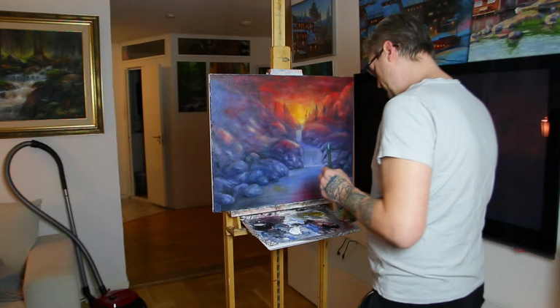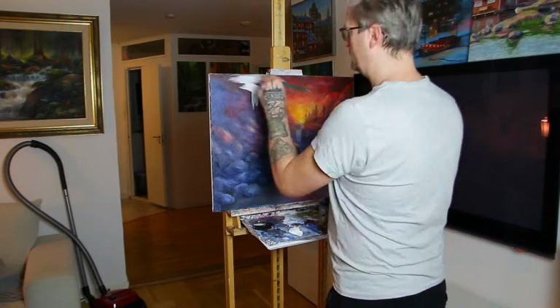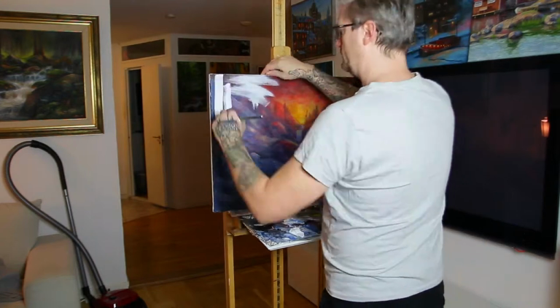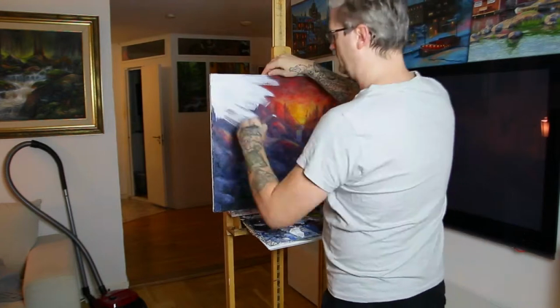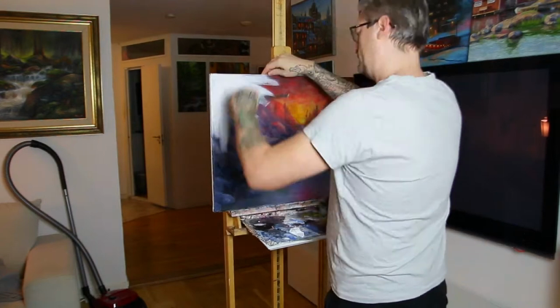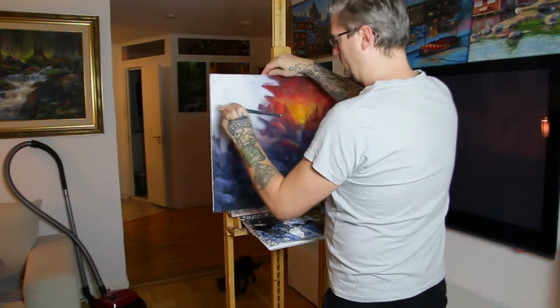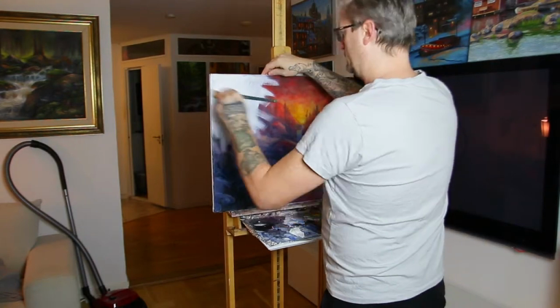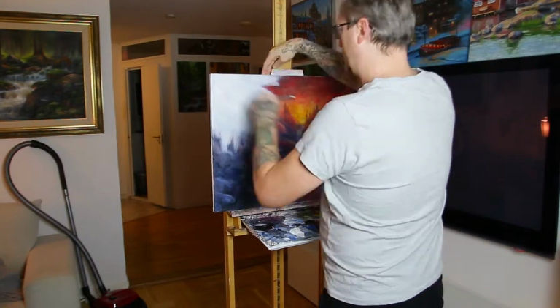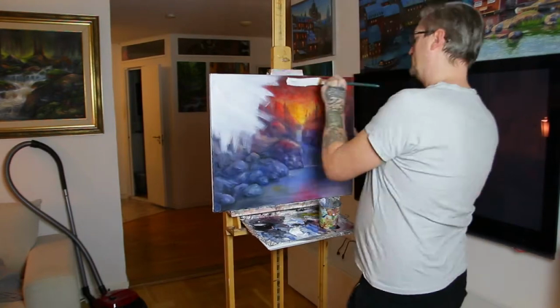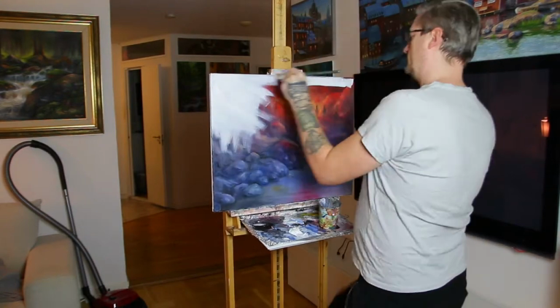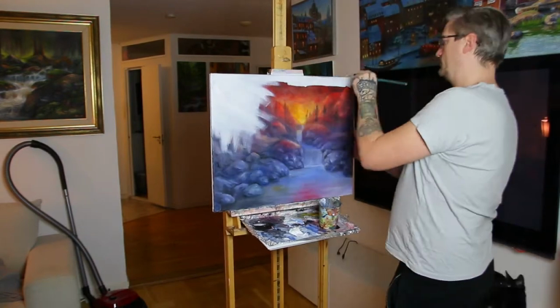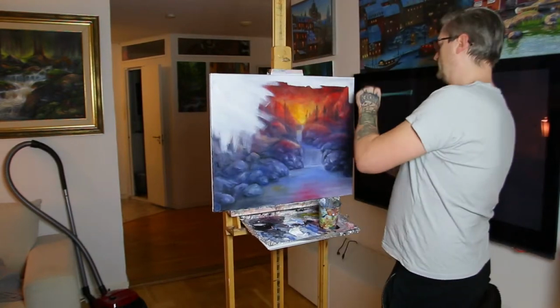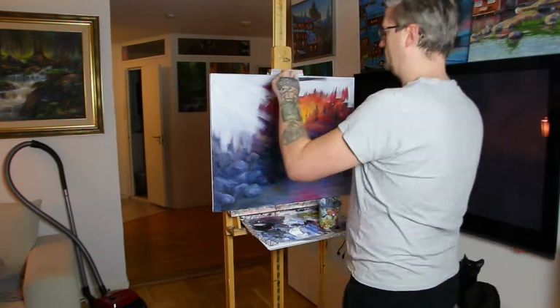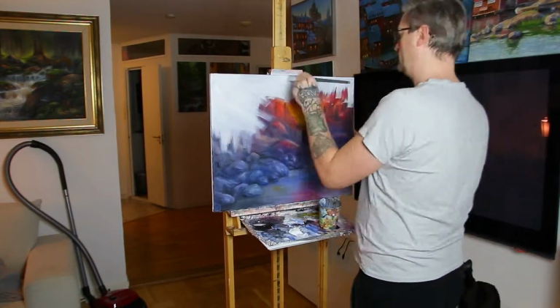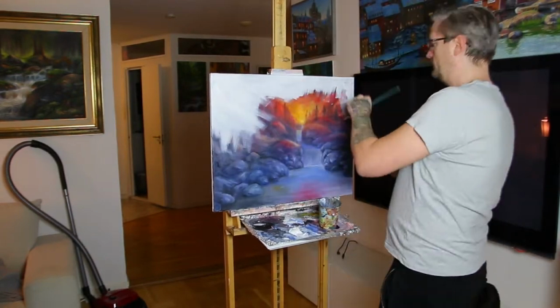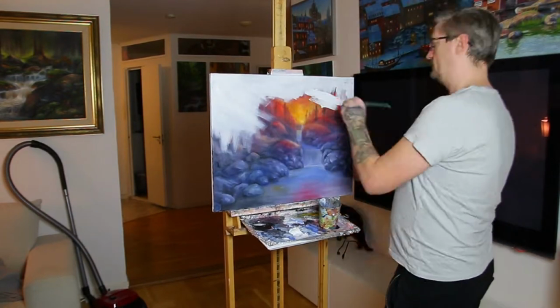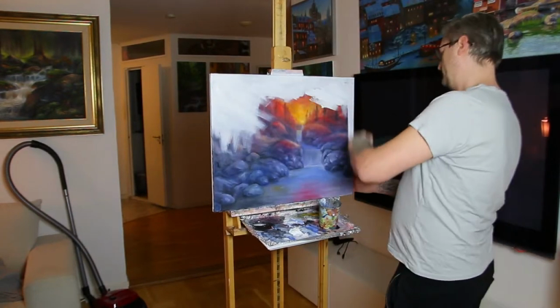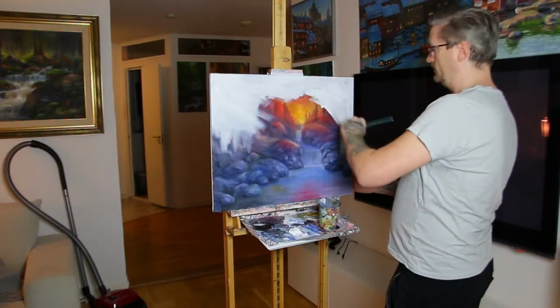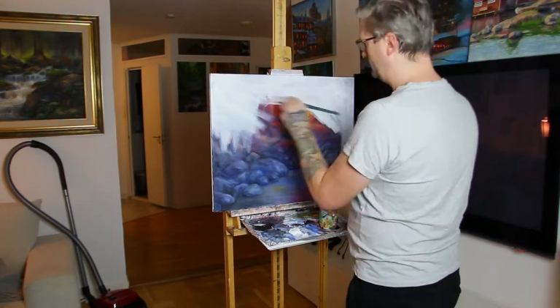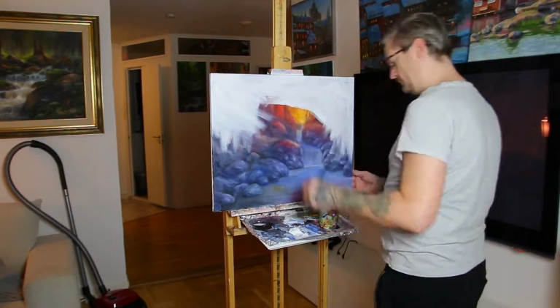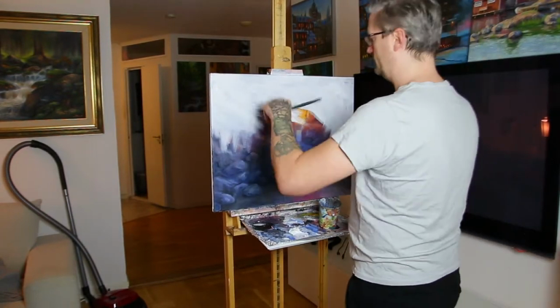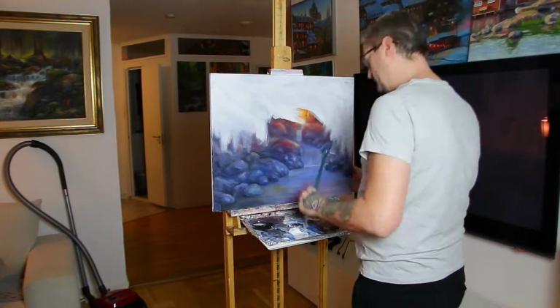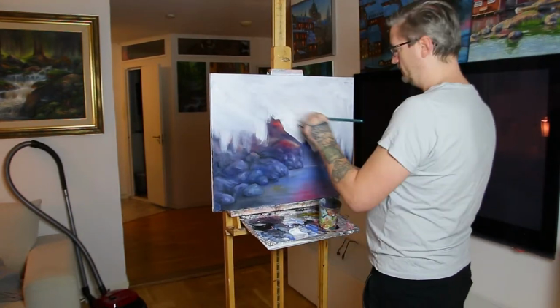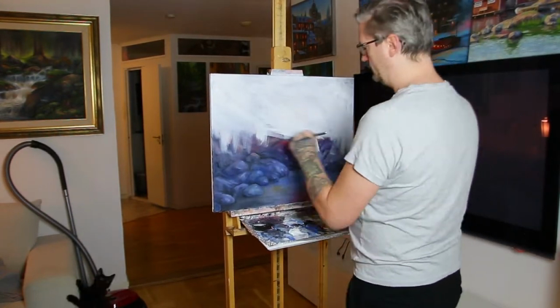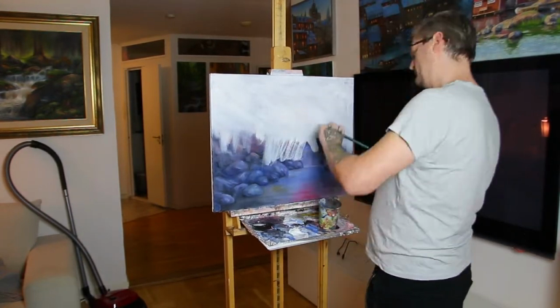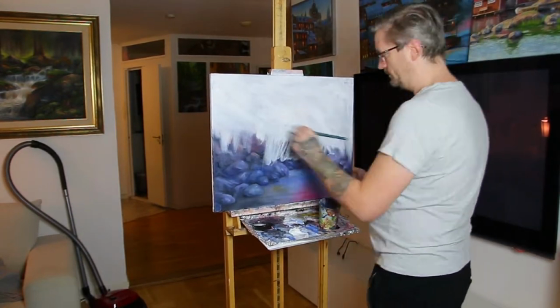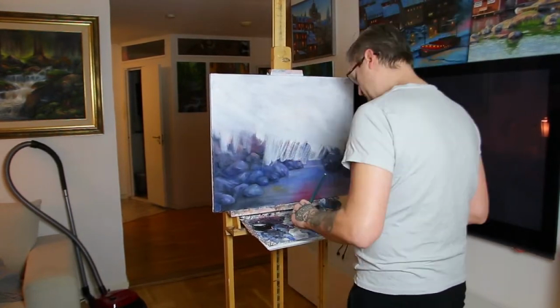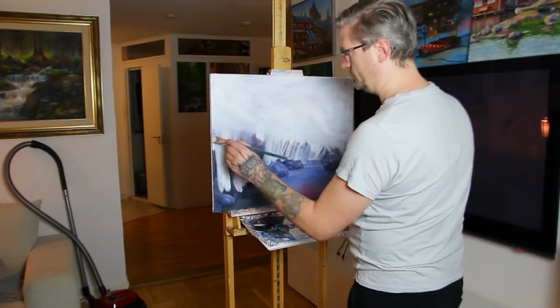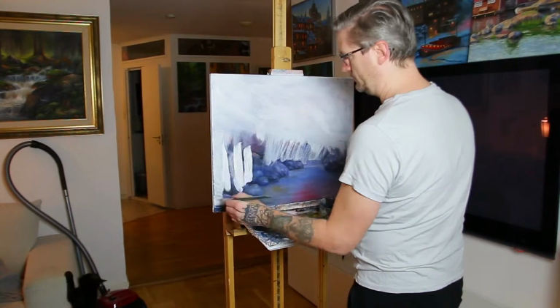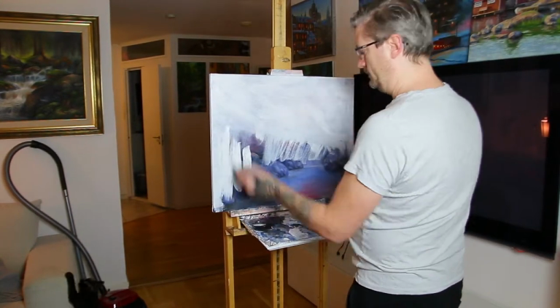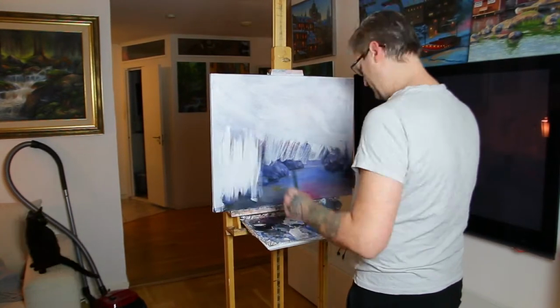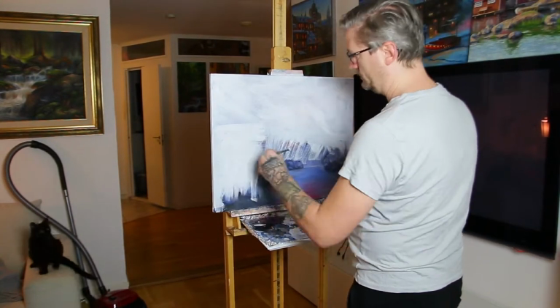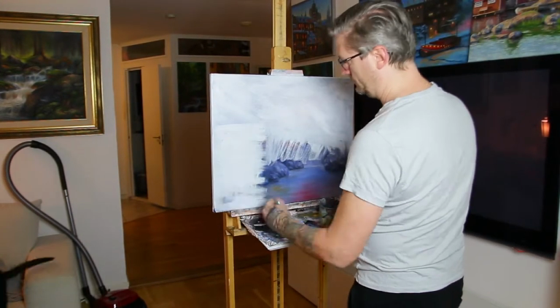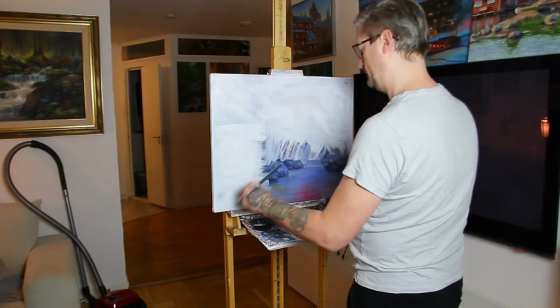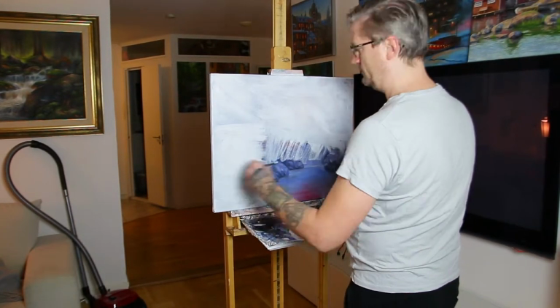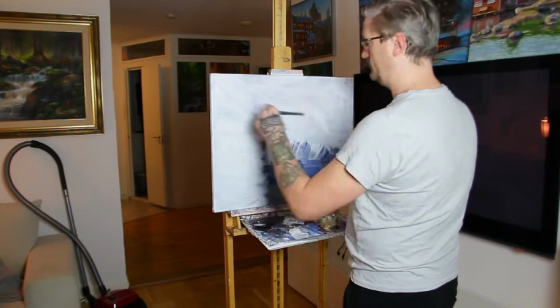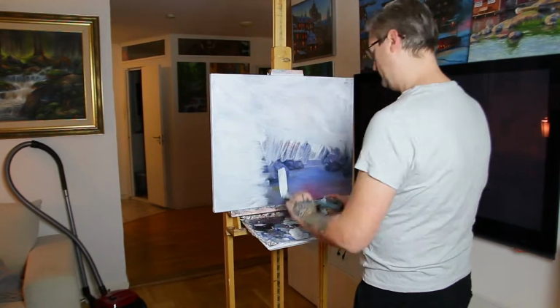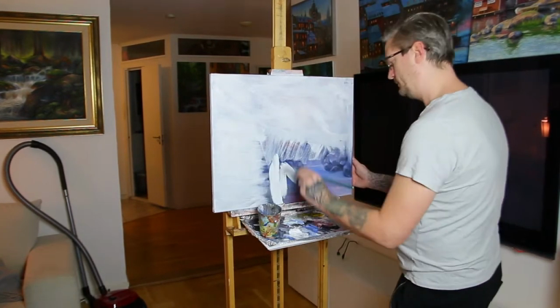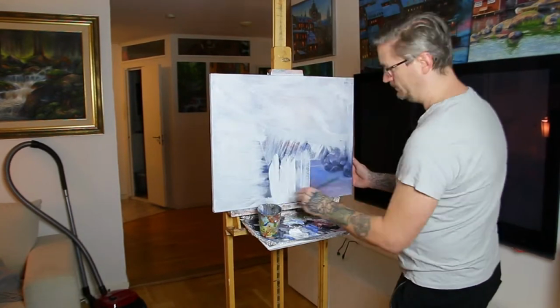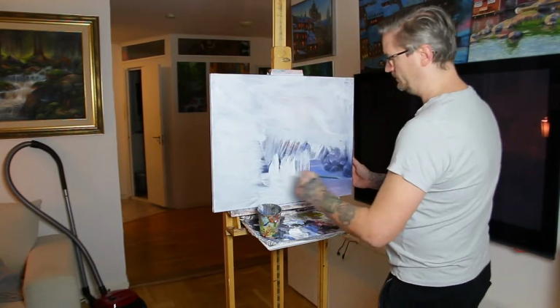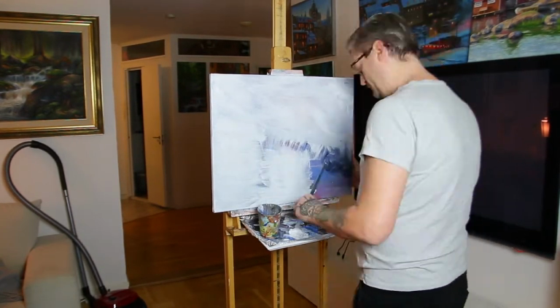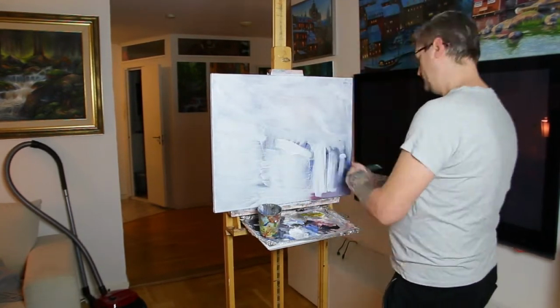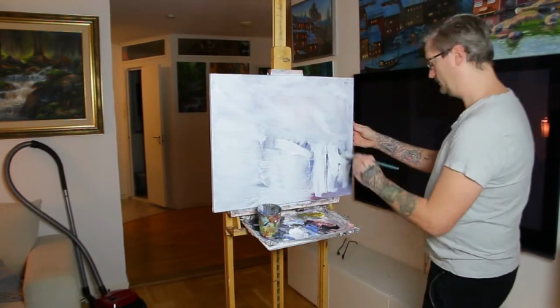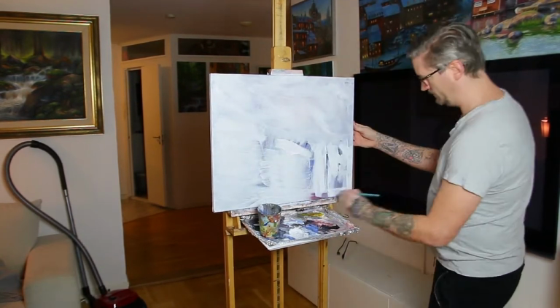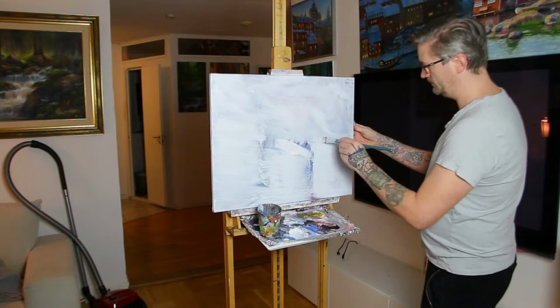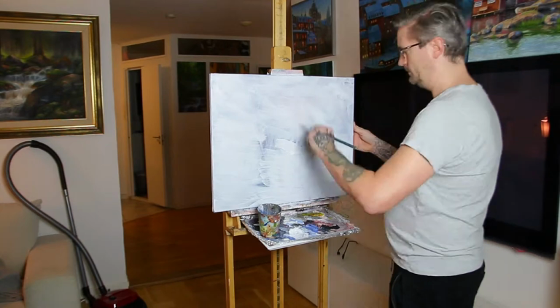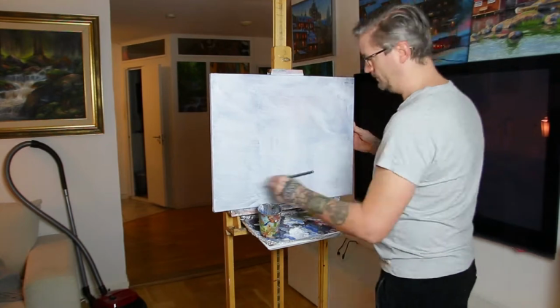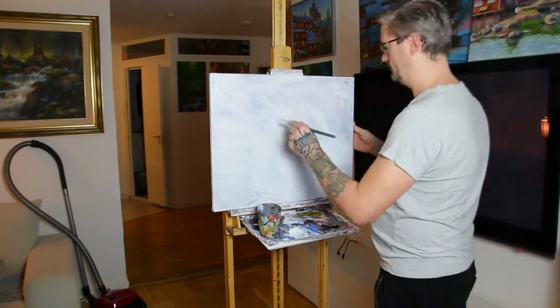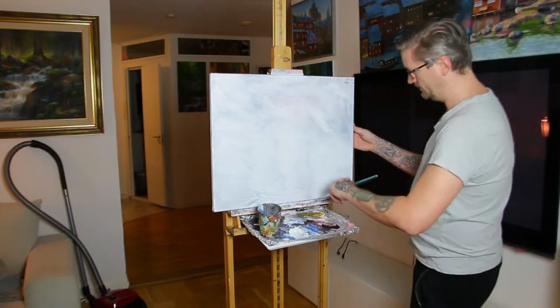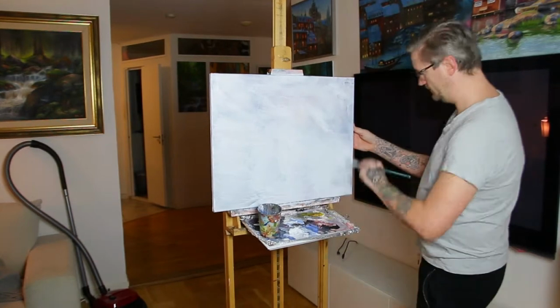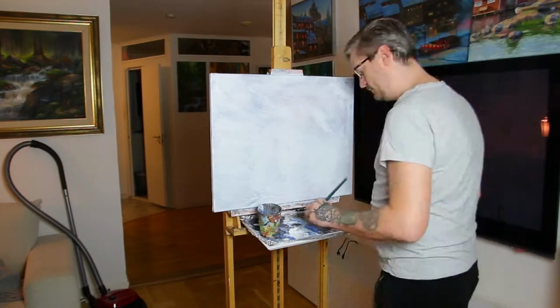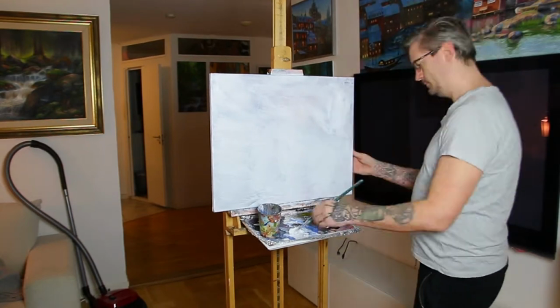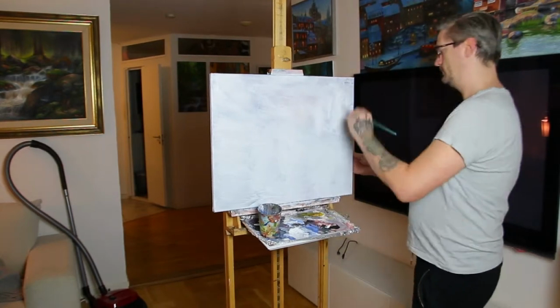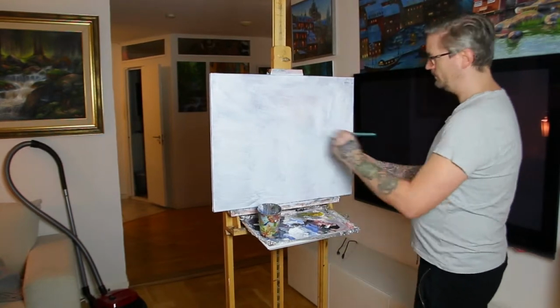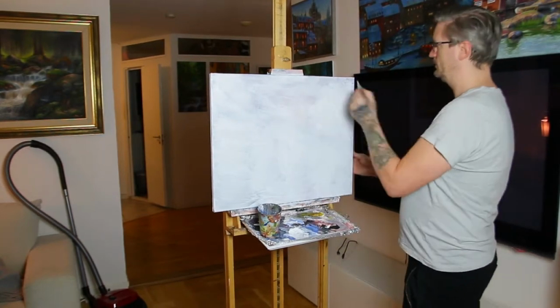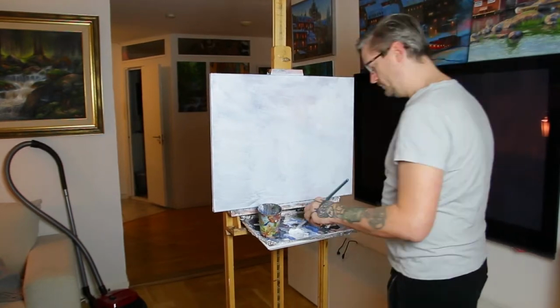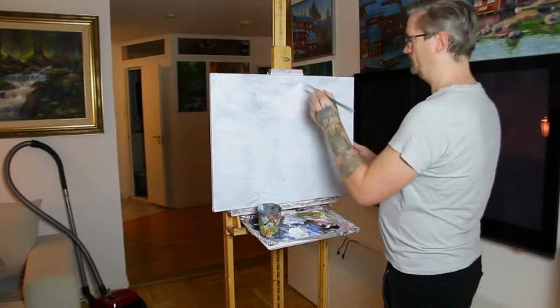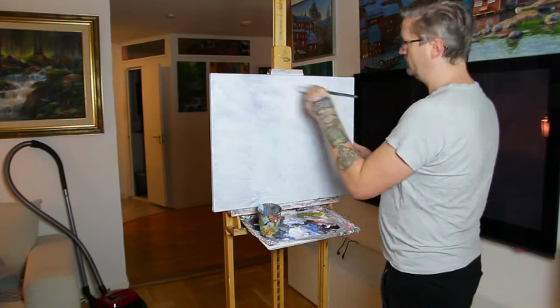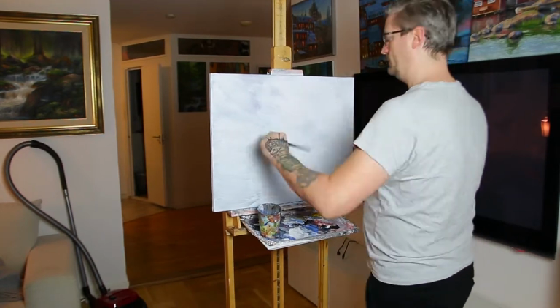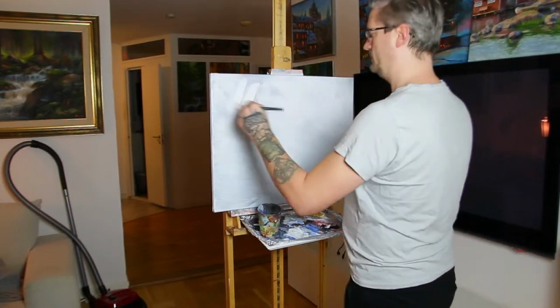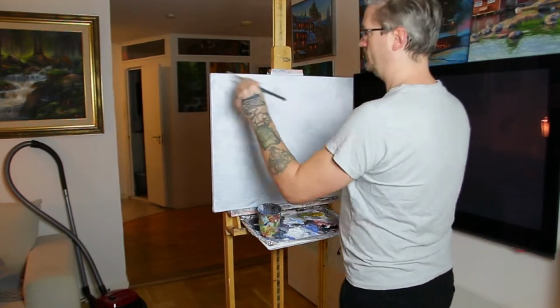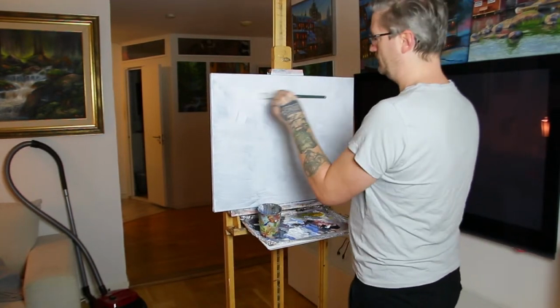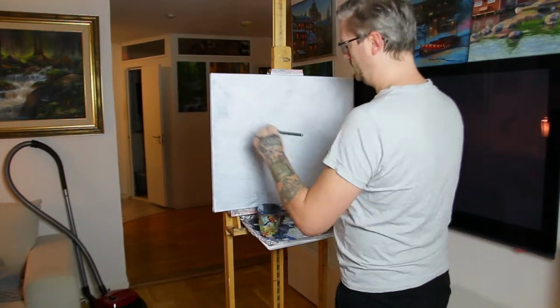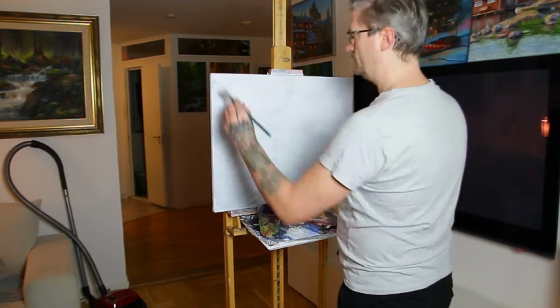Hi there, my name is Michael and in this video I'm gonna show you the progress of a new painting. So come along and see how it takes form.